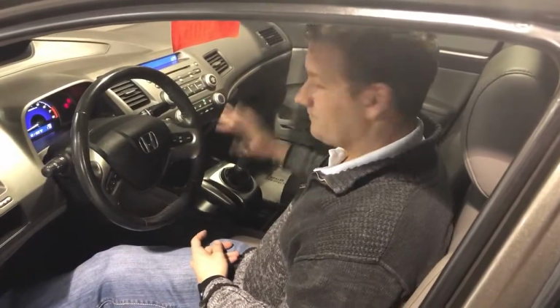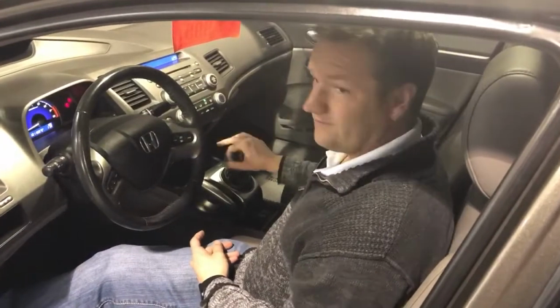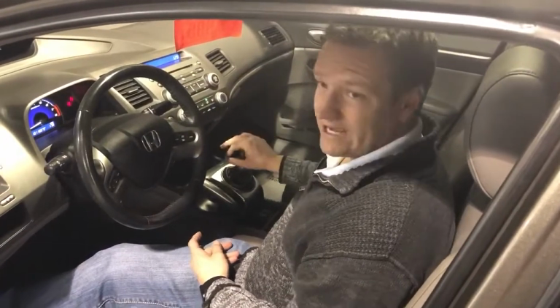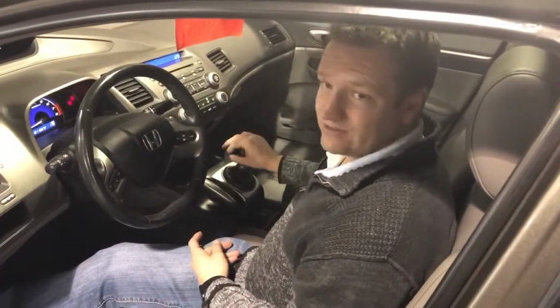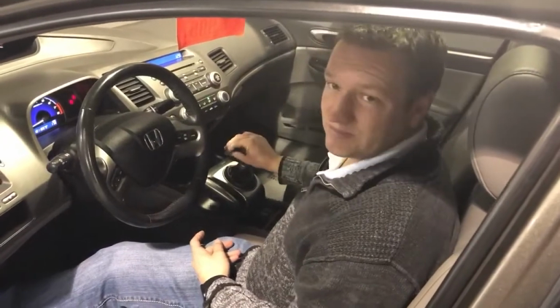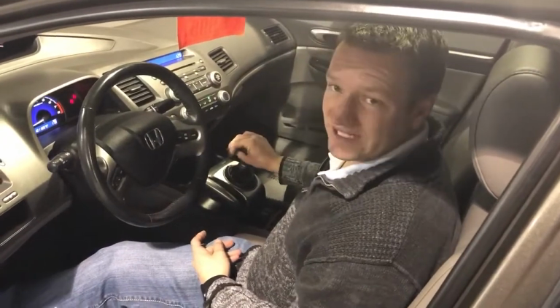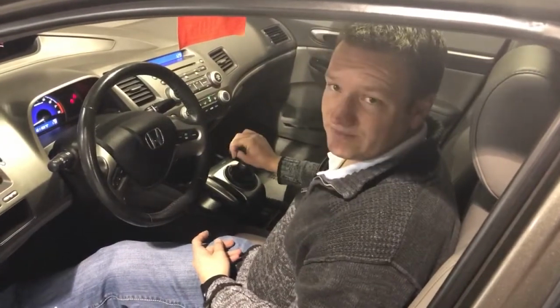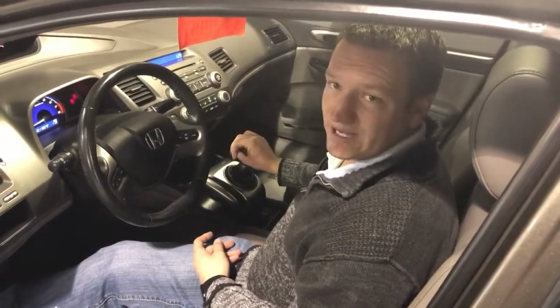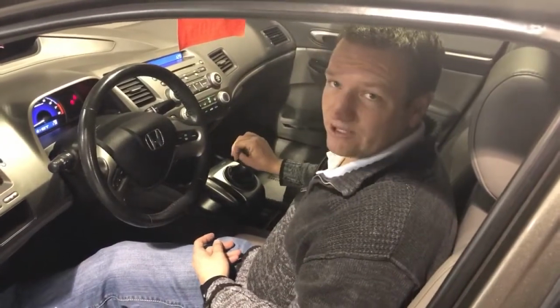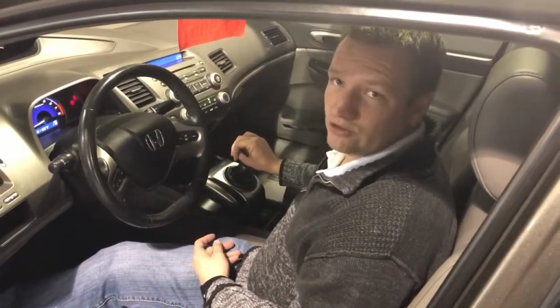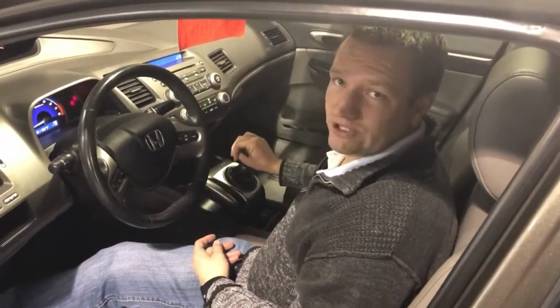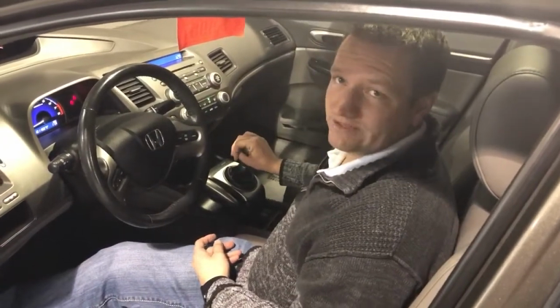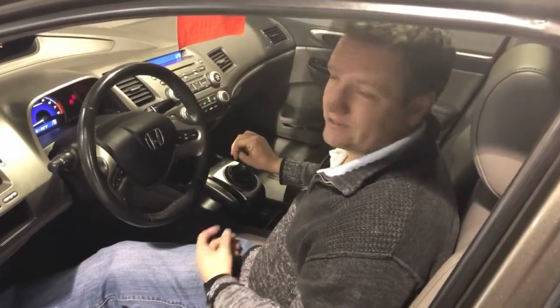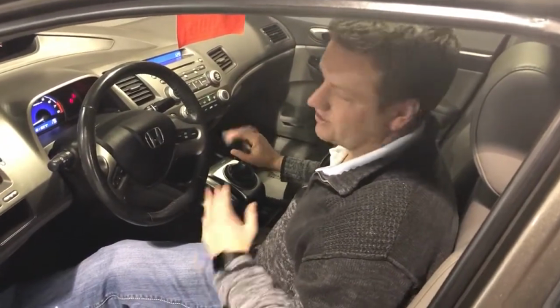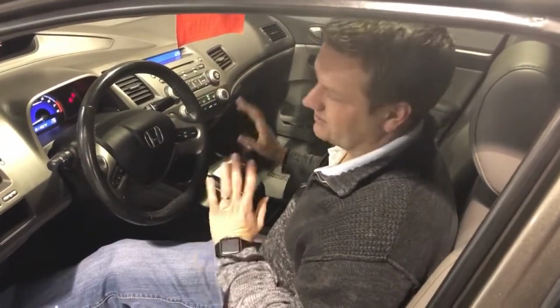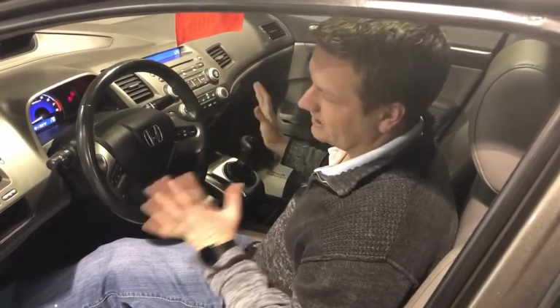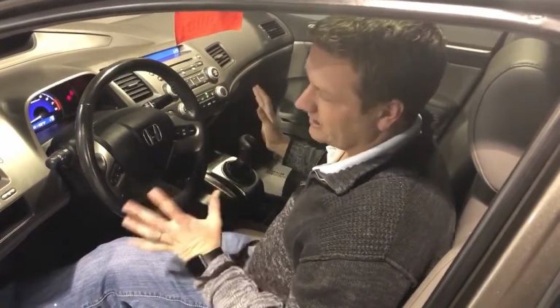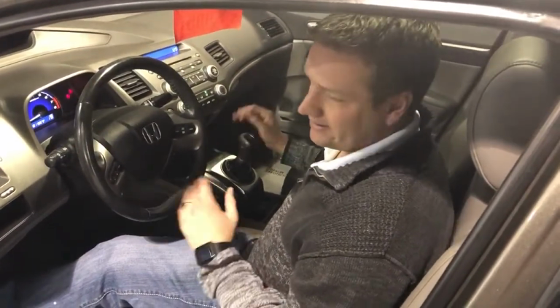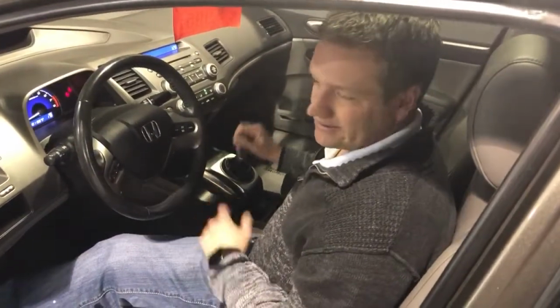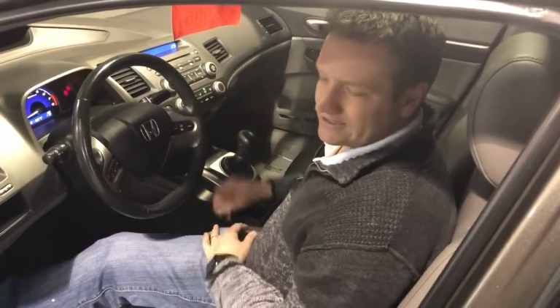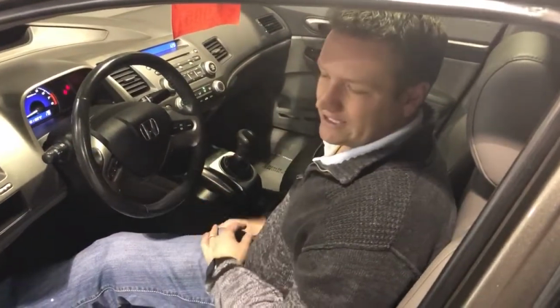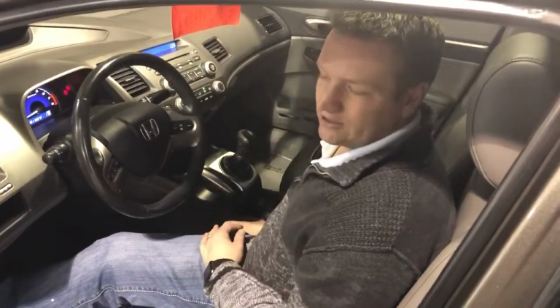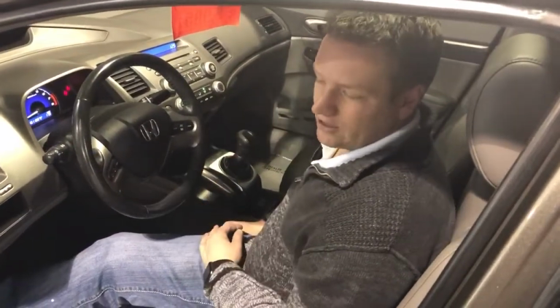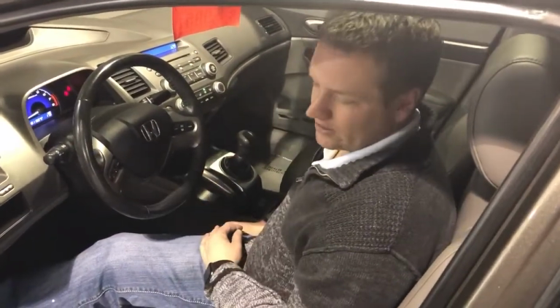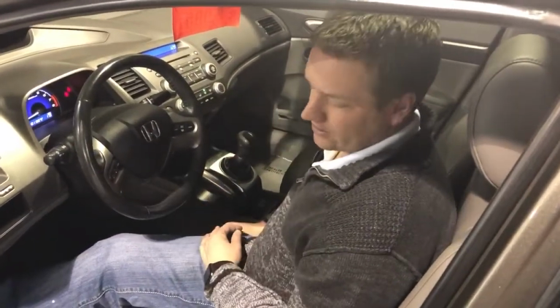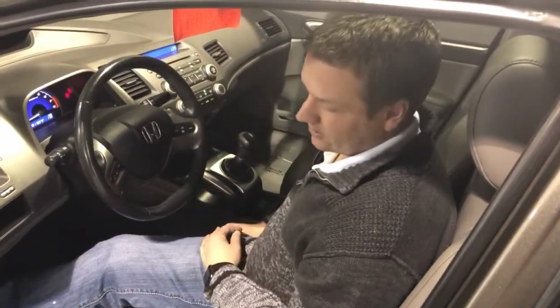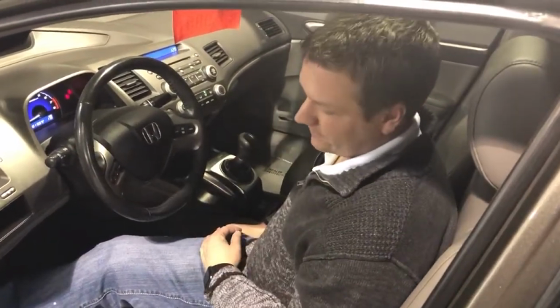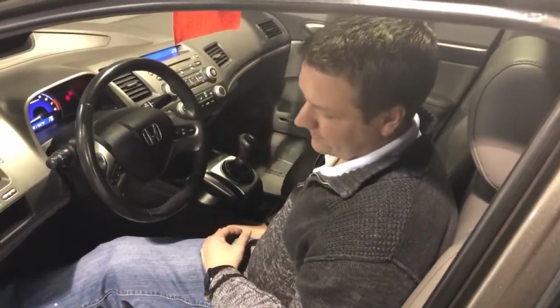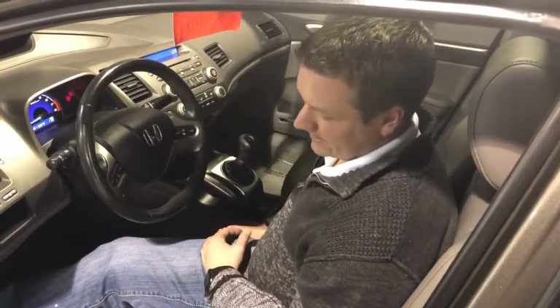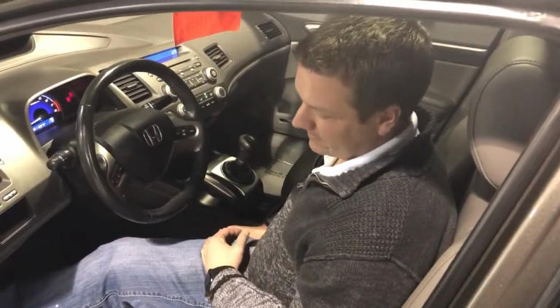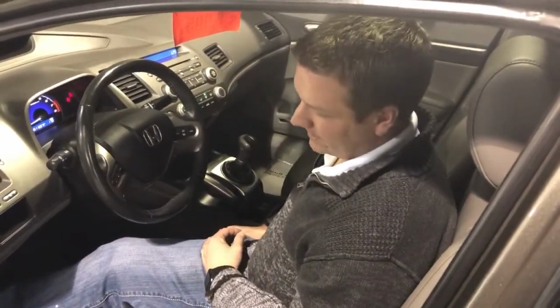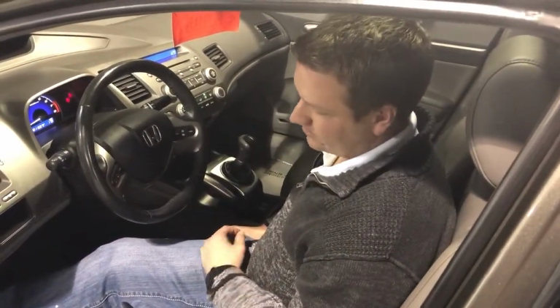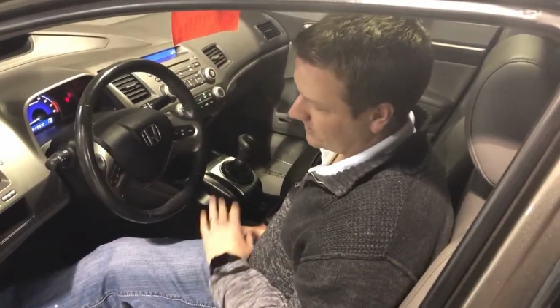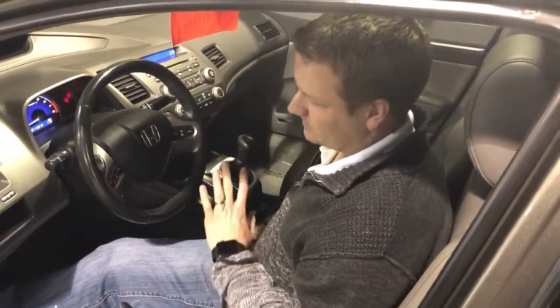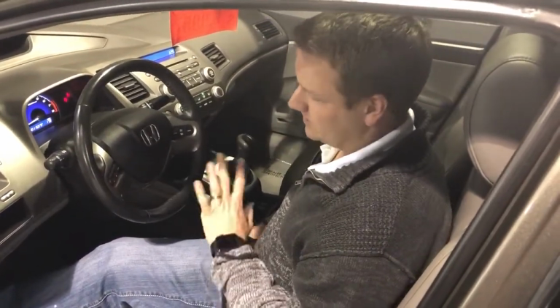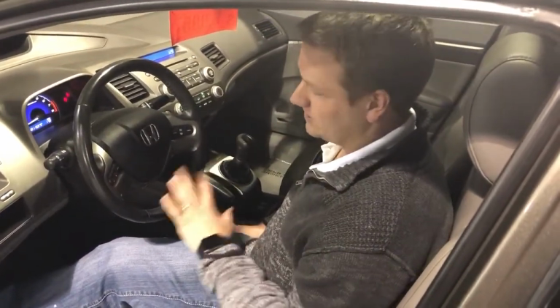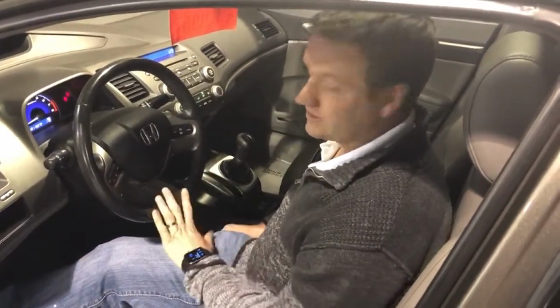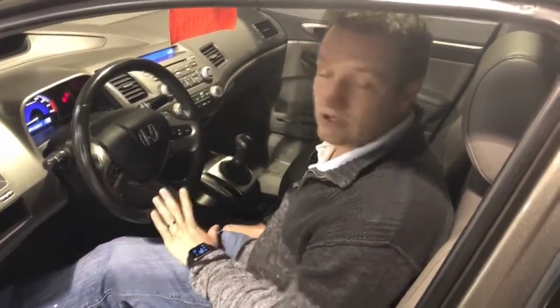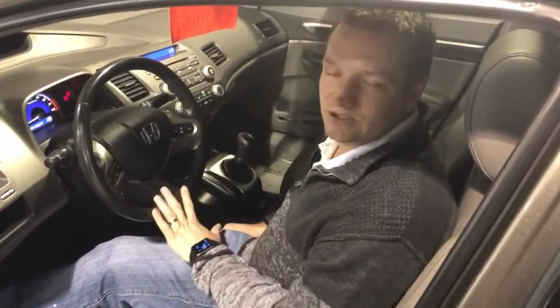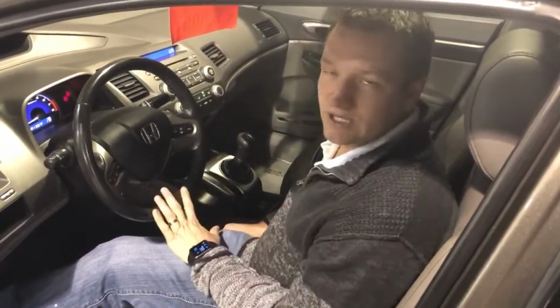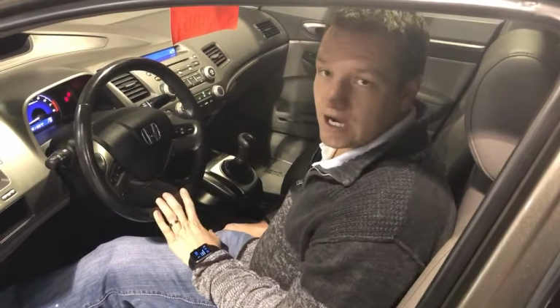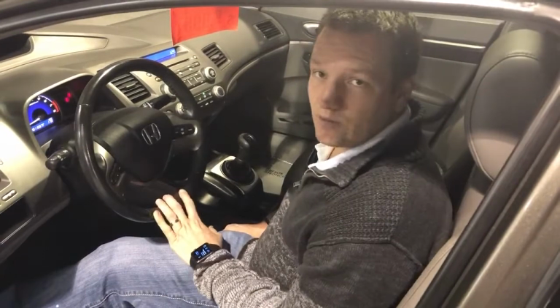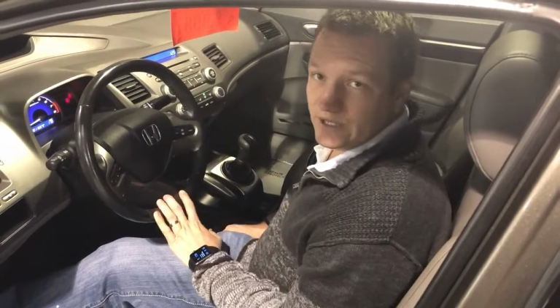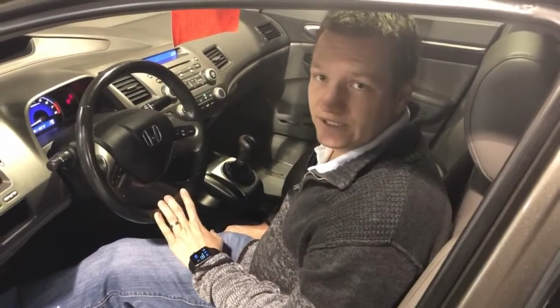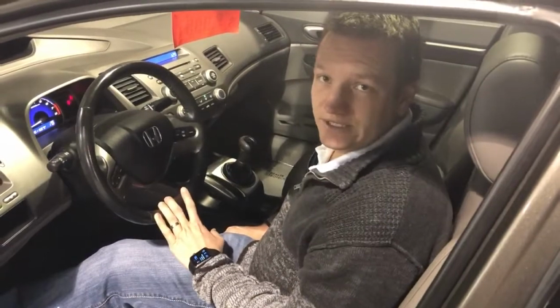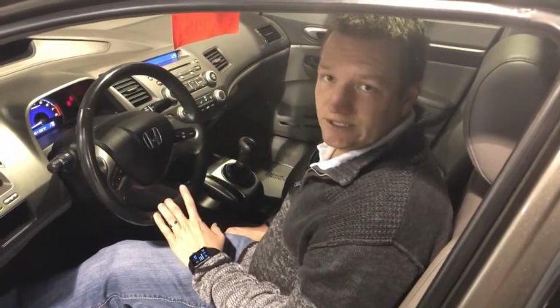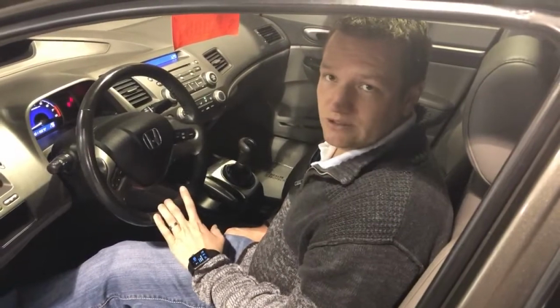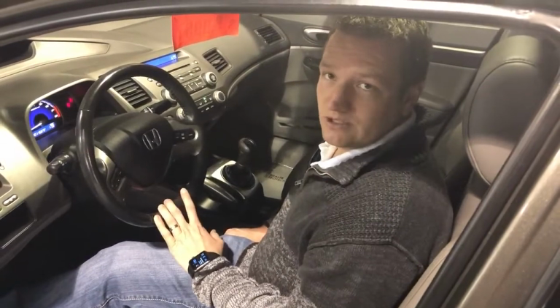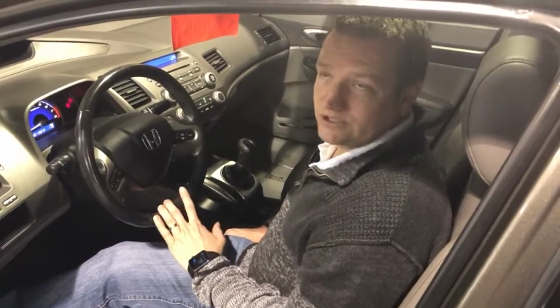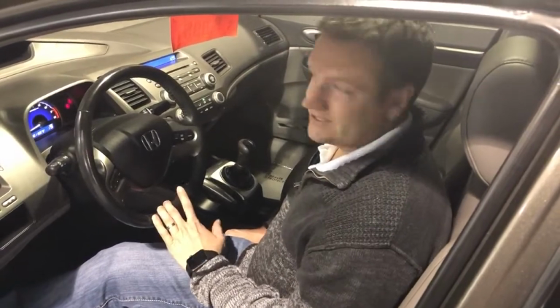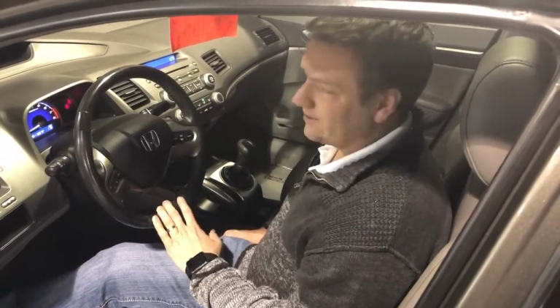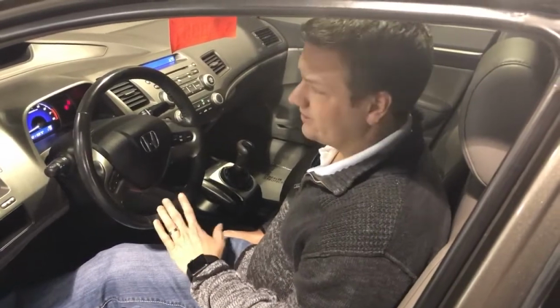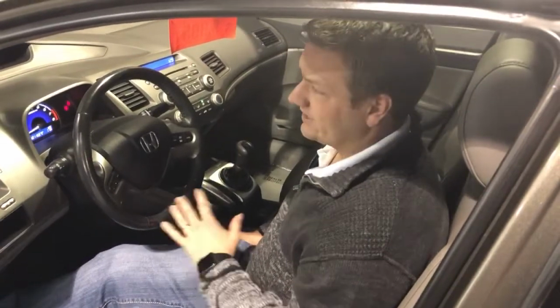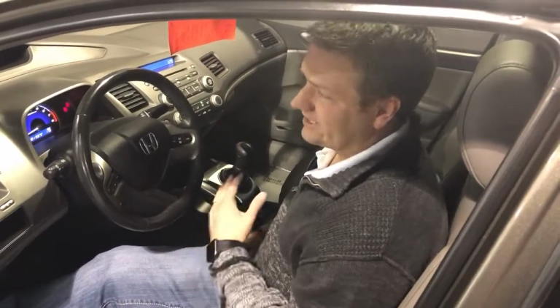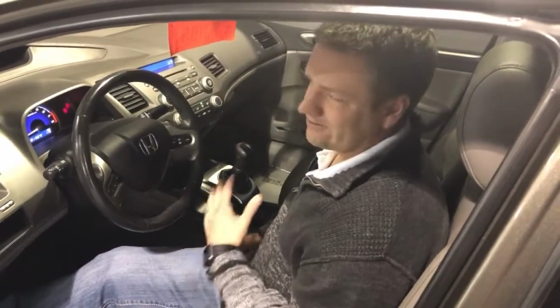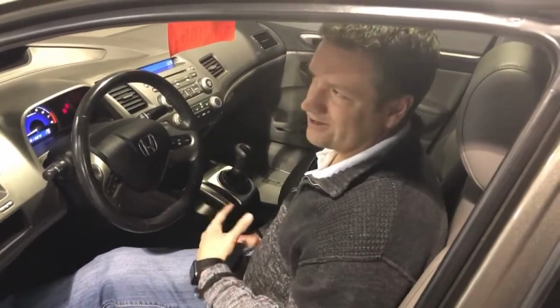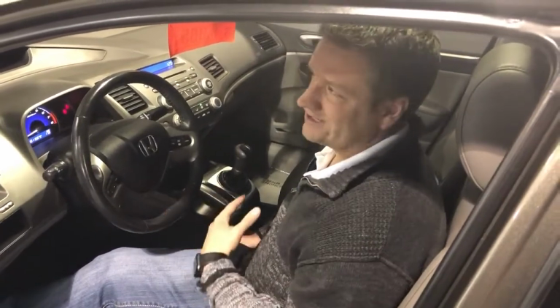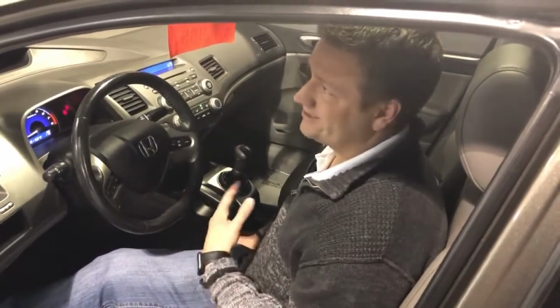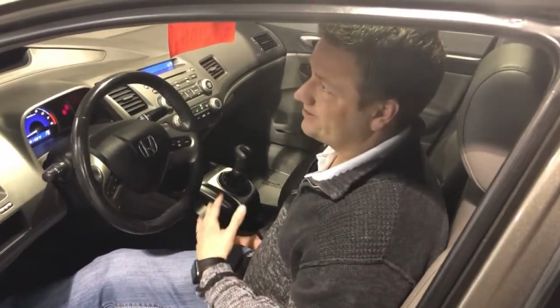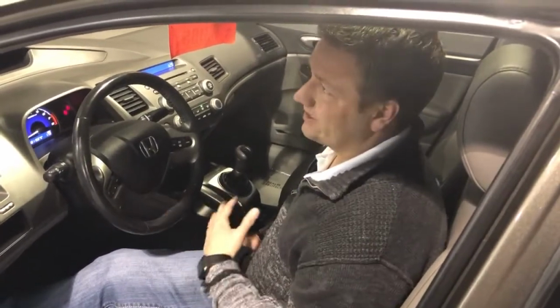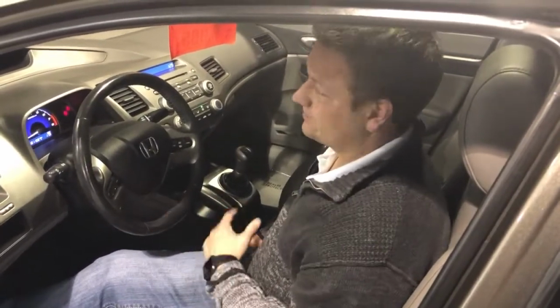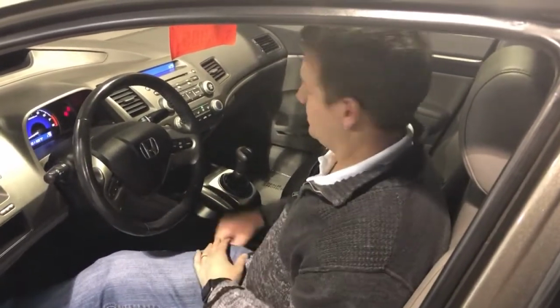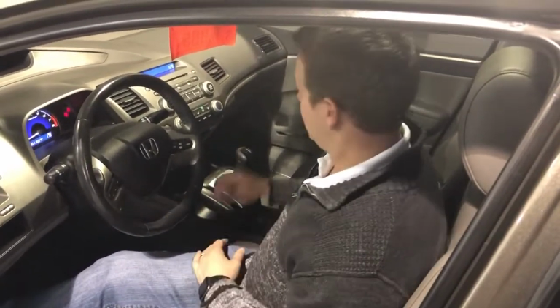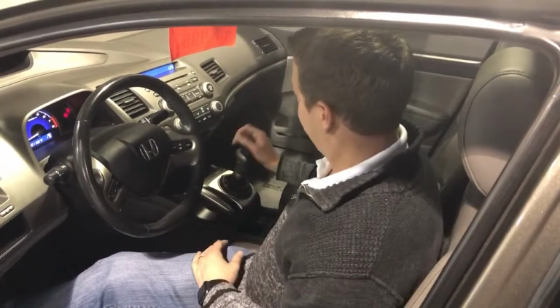Five-speed manual transmission. It's getting harder and harder to find a manual transmission. This car's got one — clutch is healthy in it, runs and drives great.